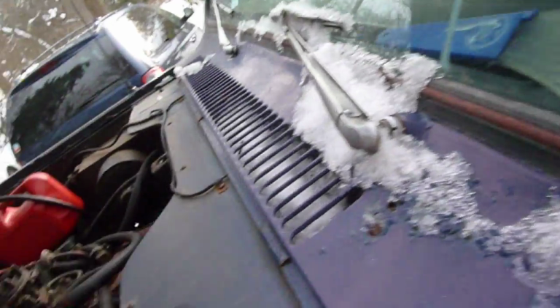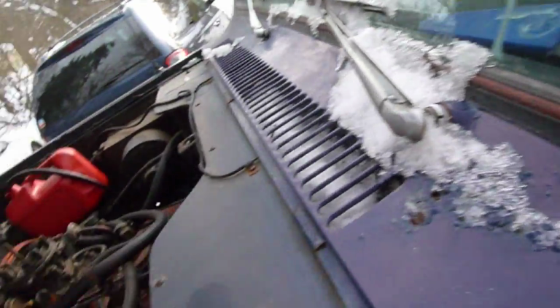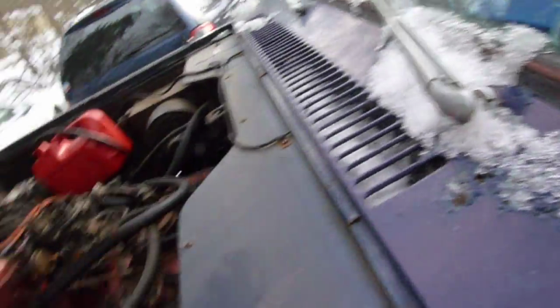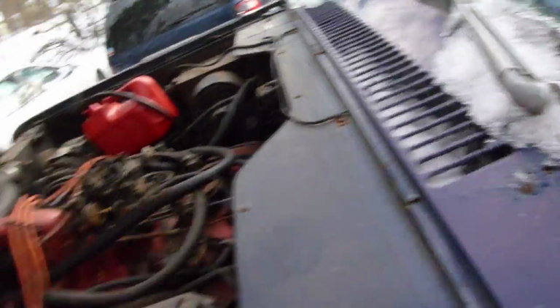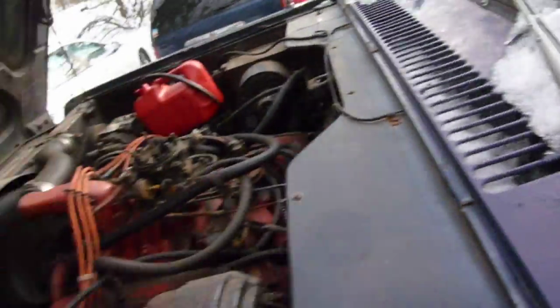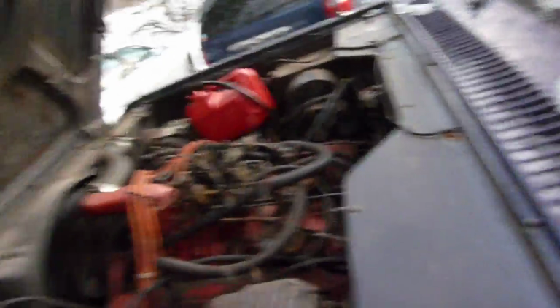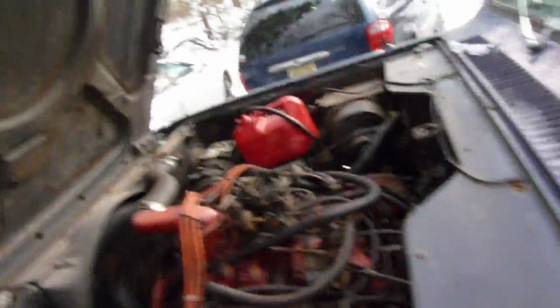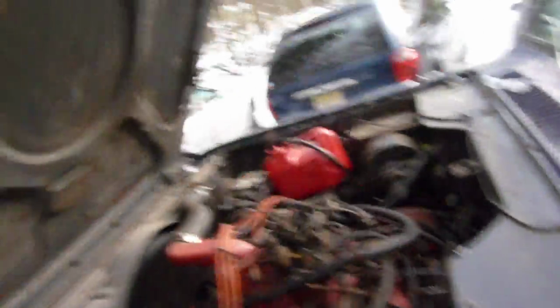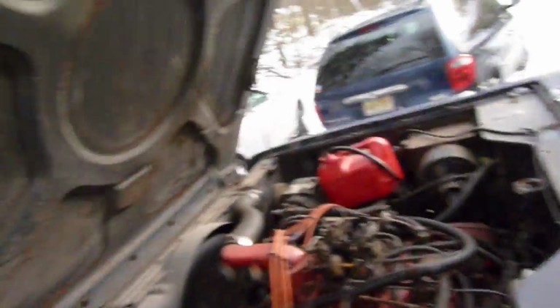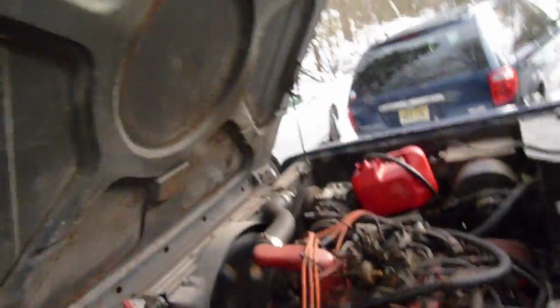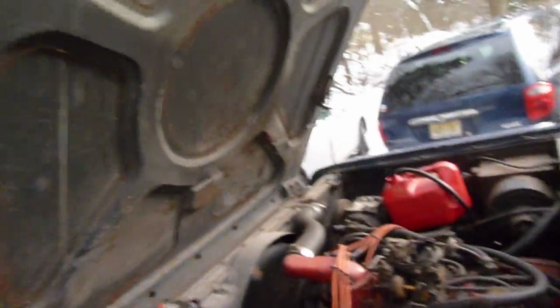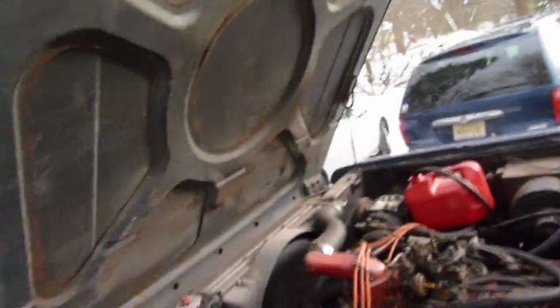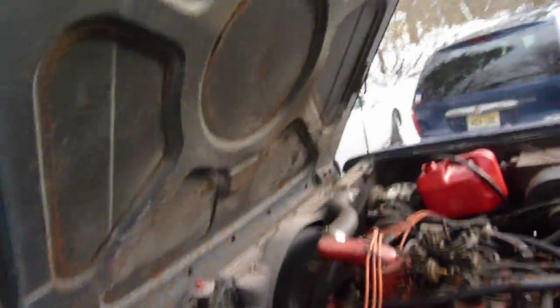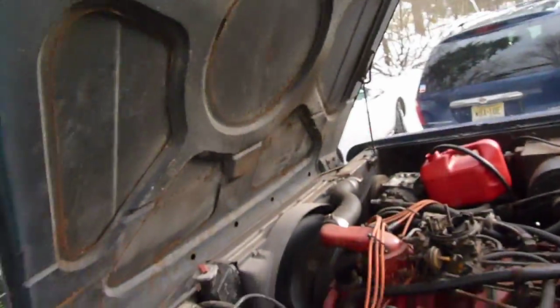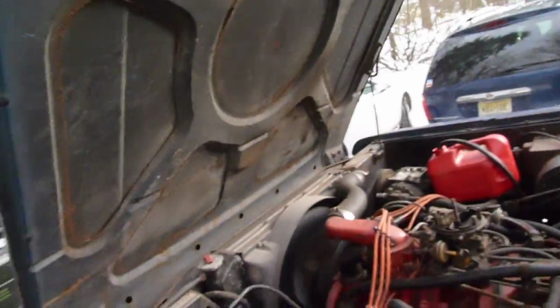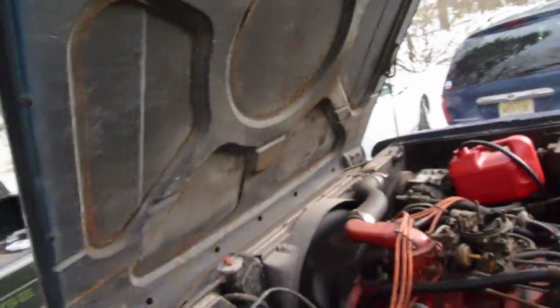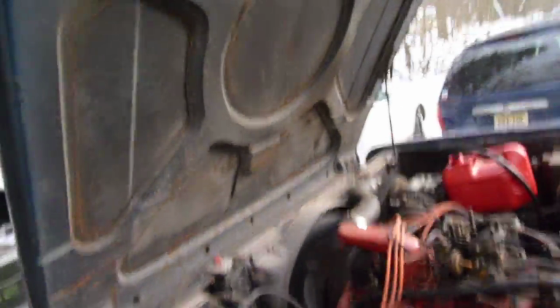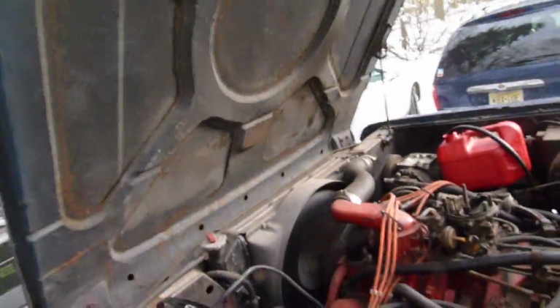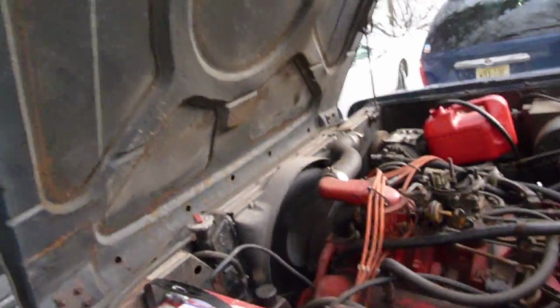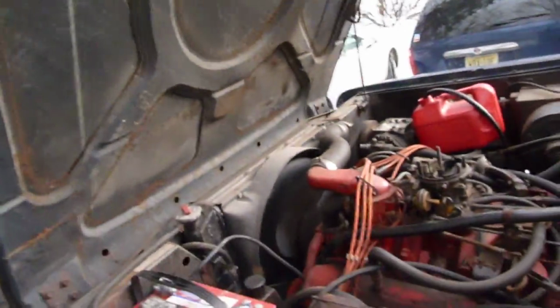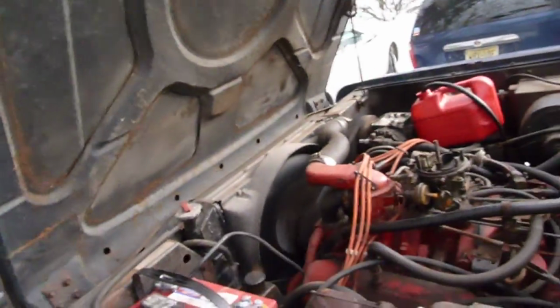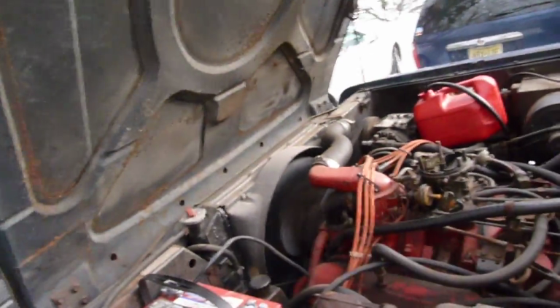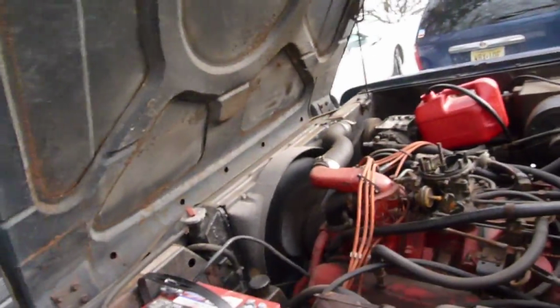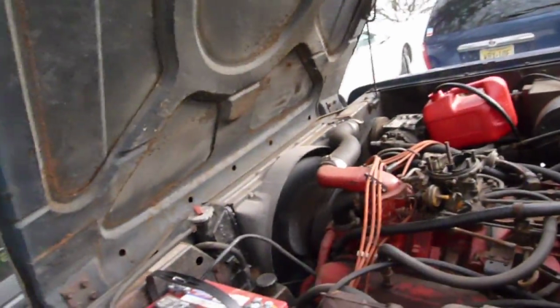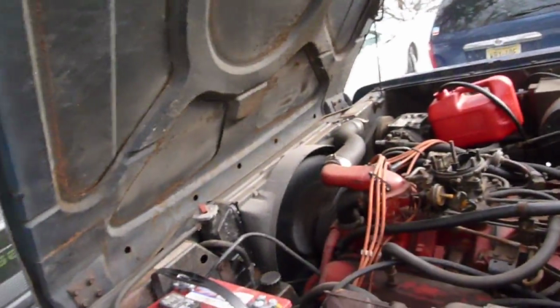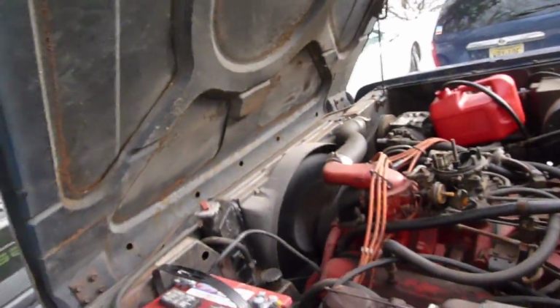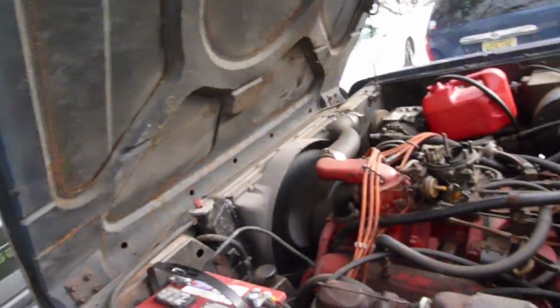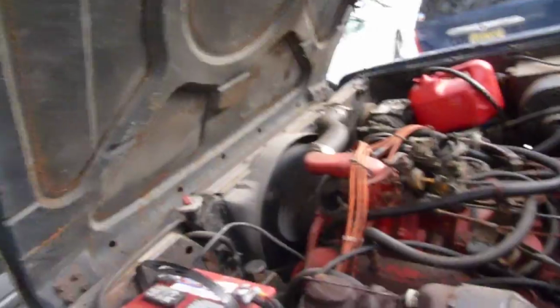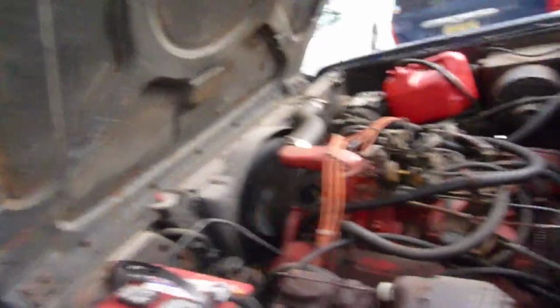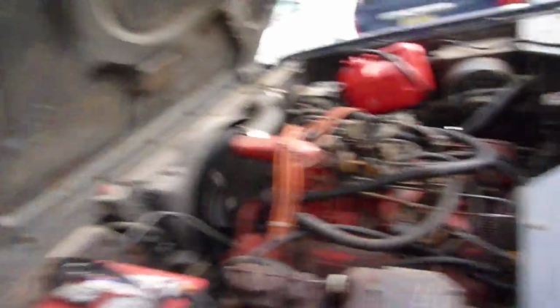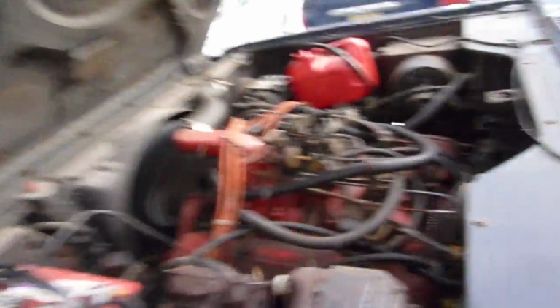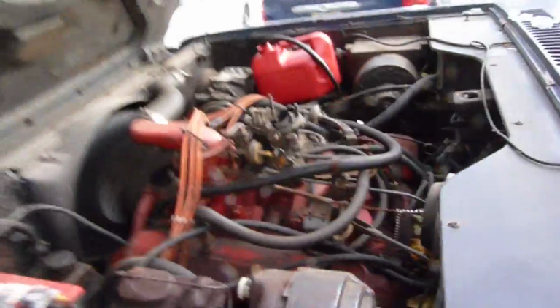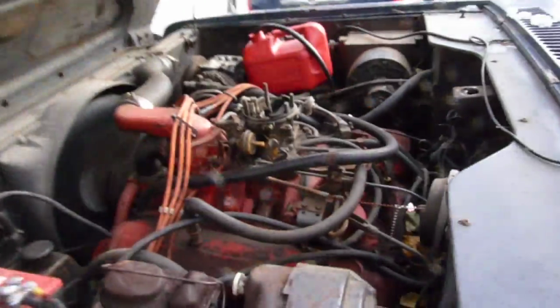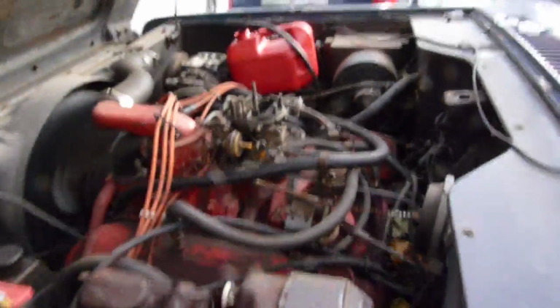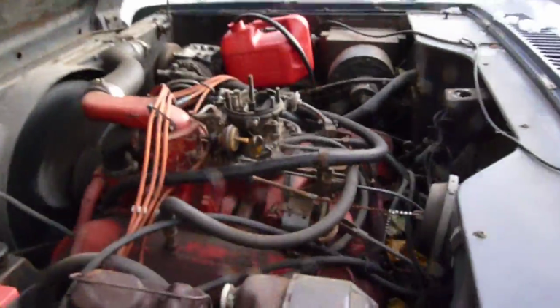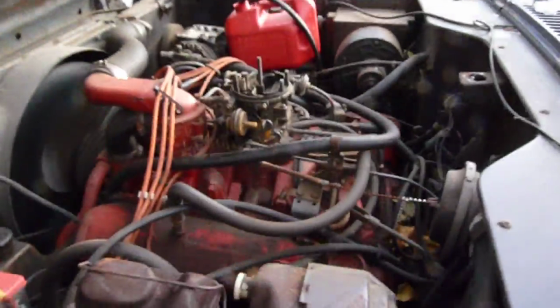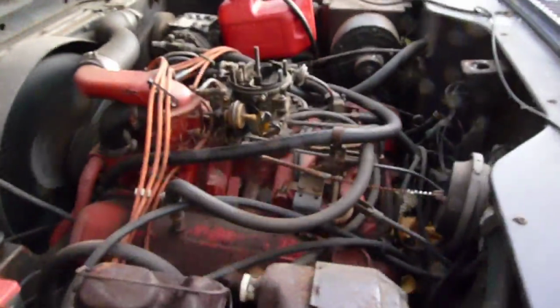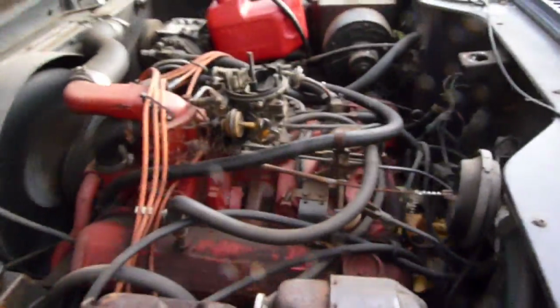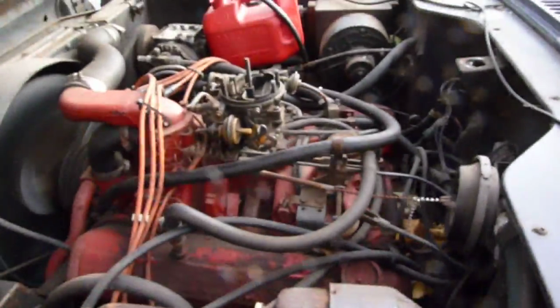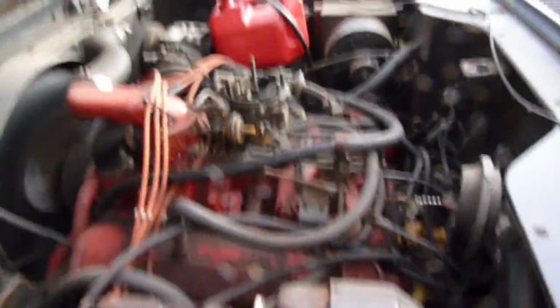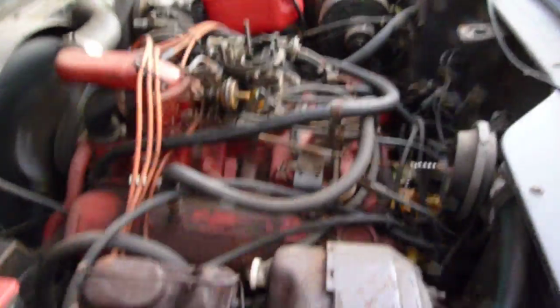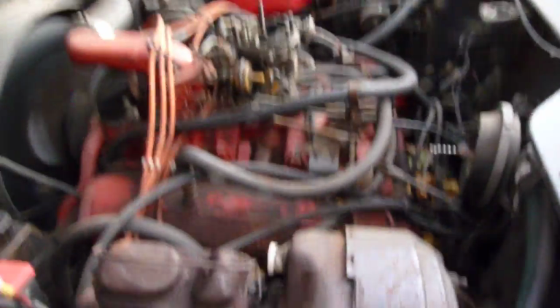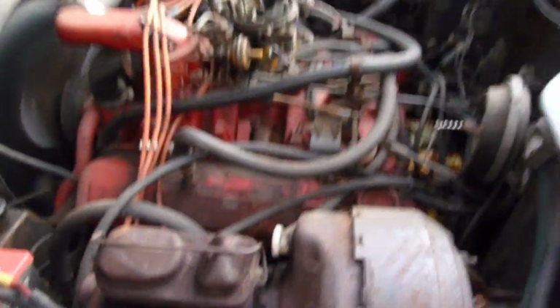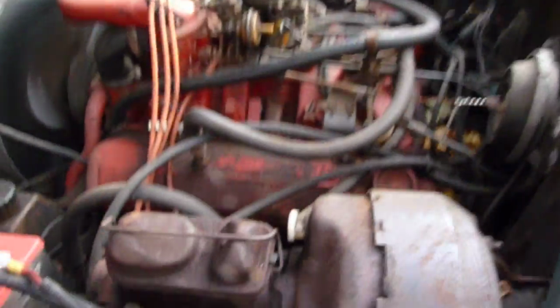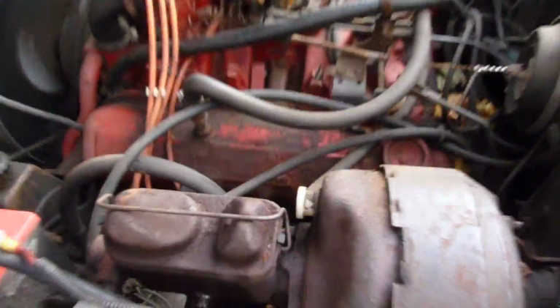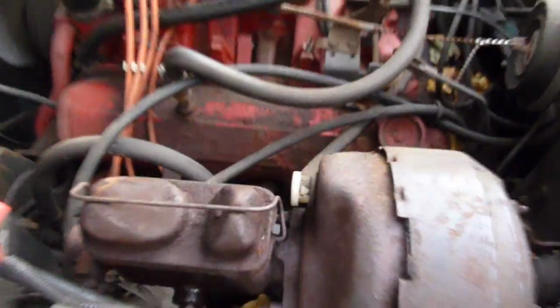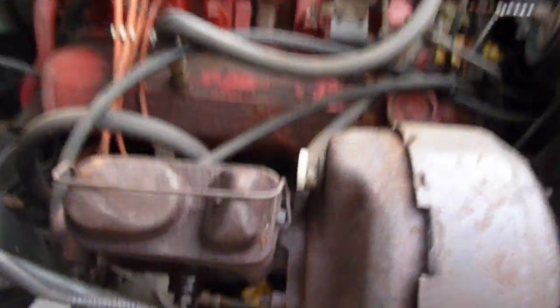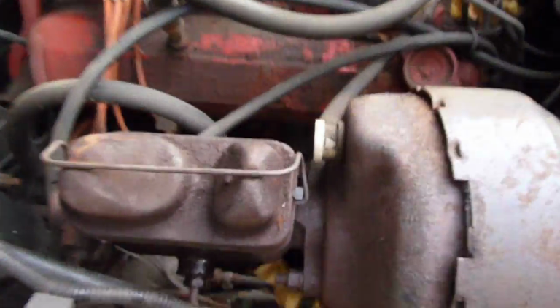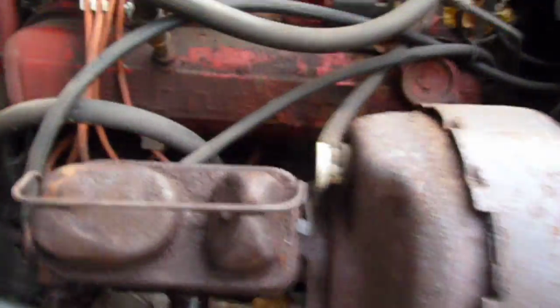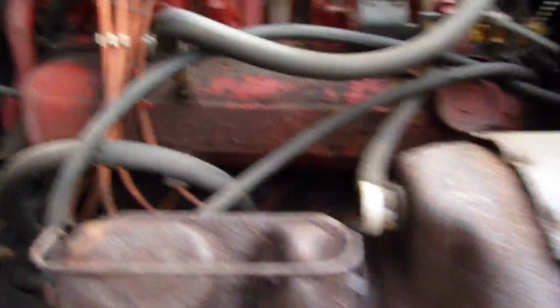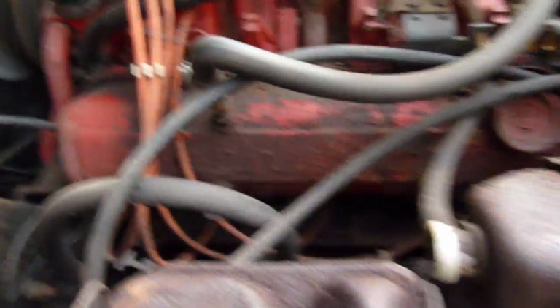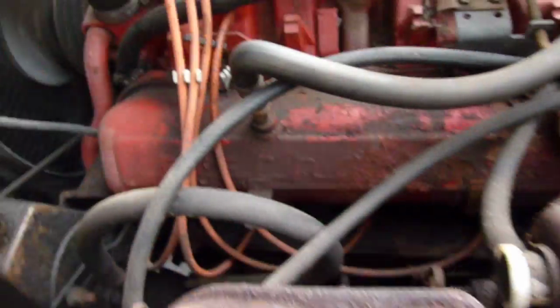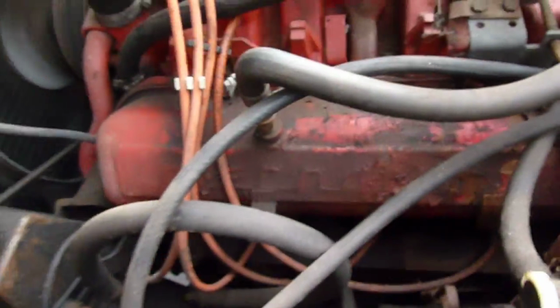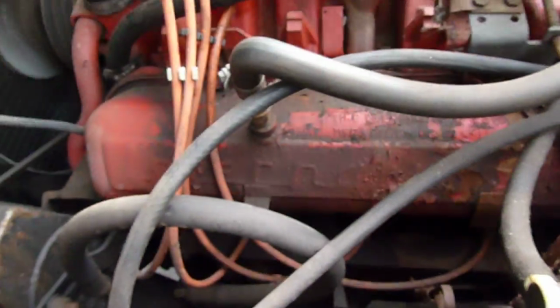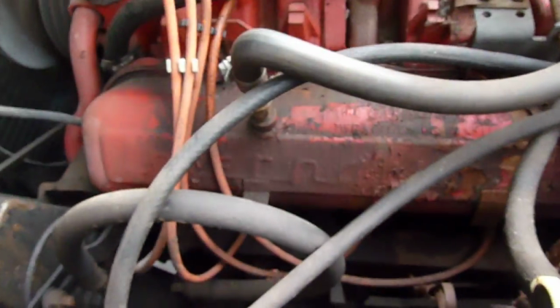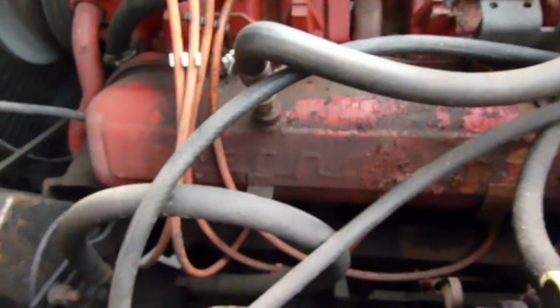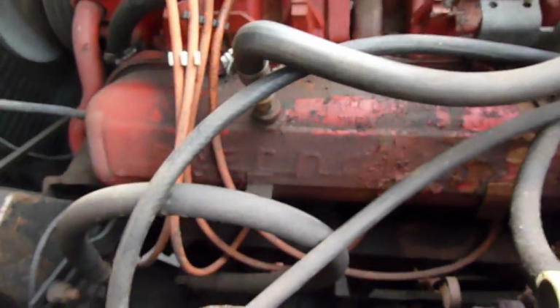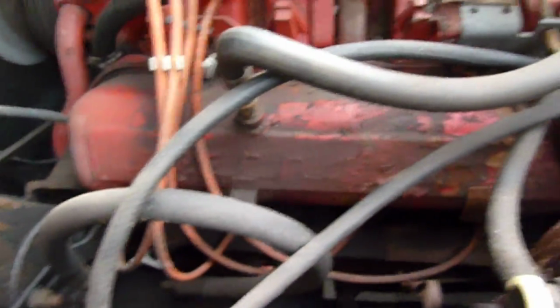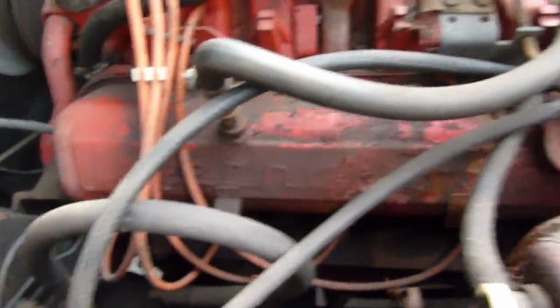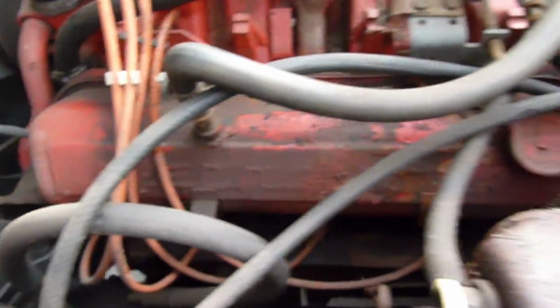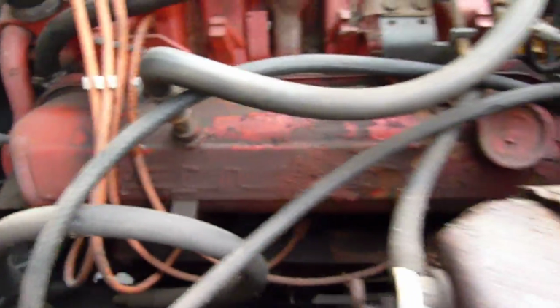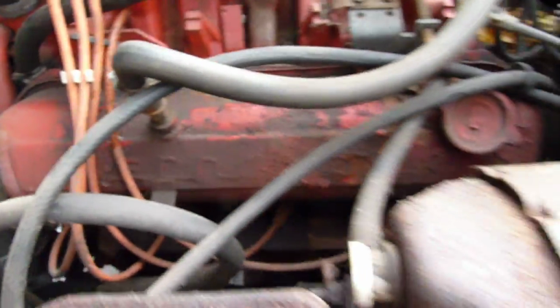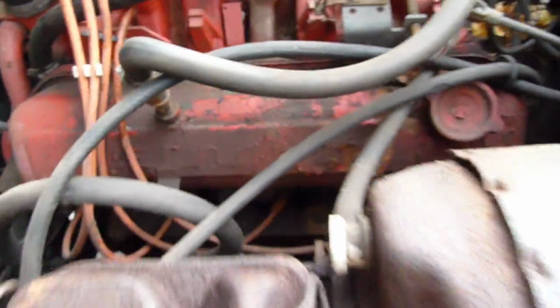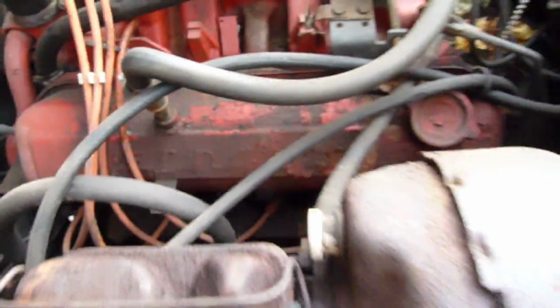Got a backwards-opening hood. There it is. International.